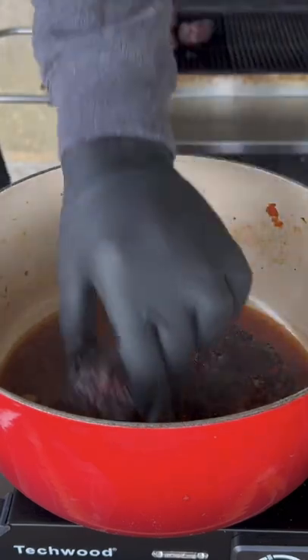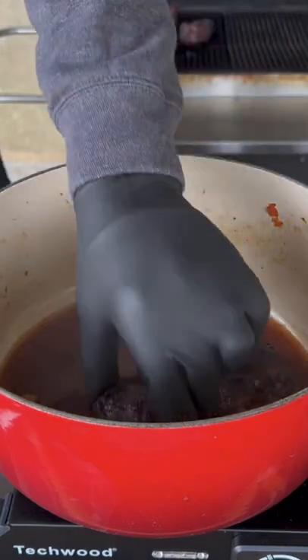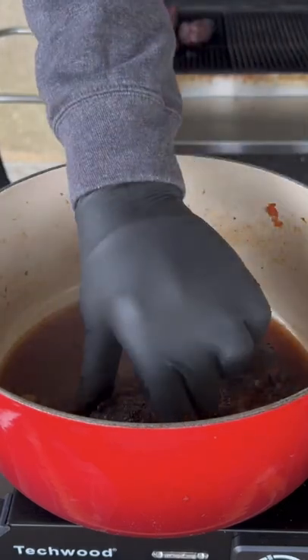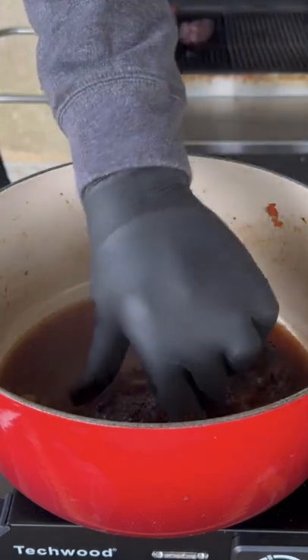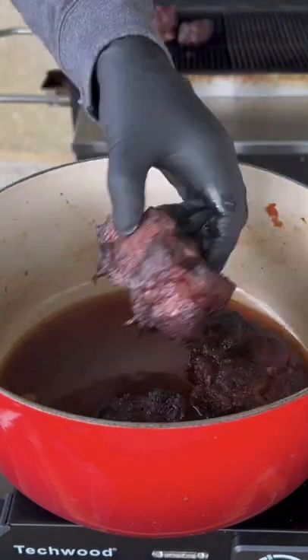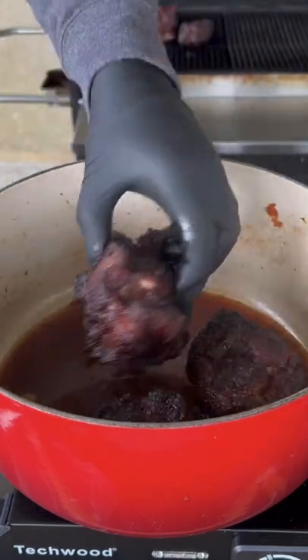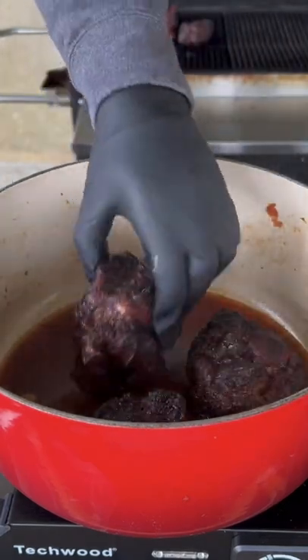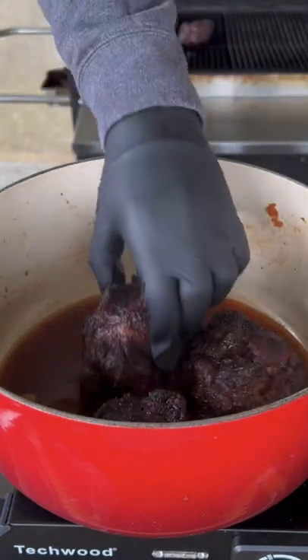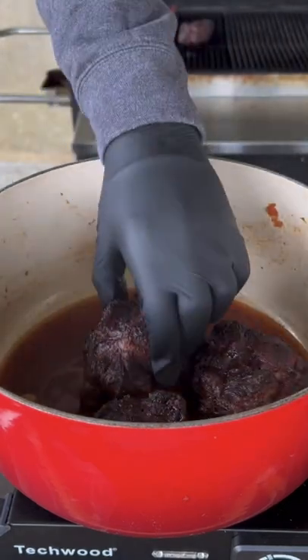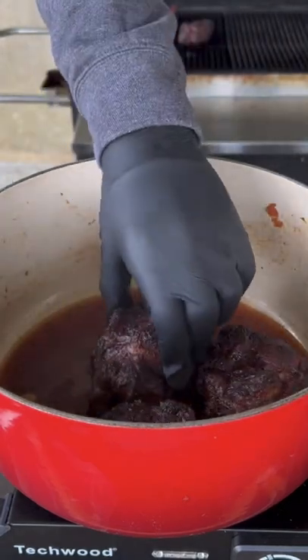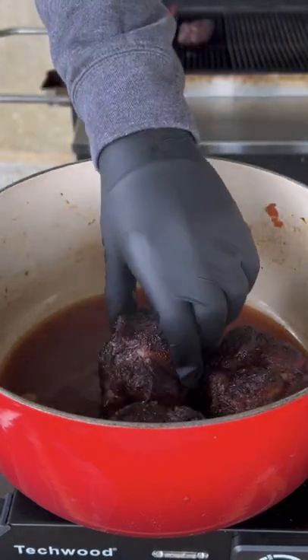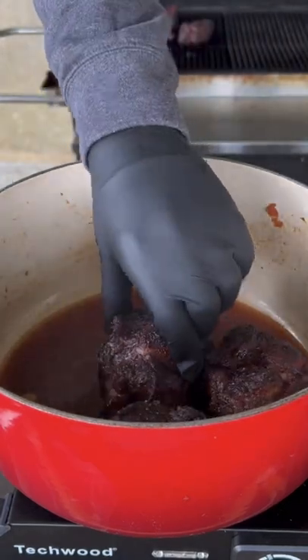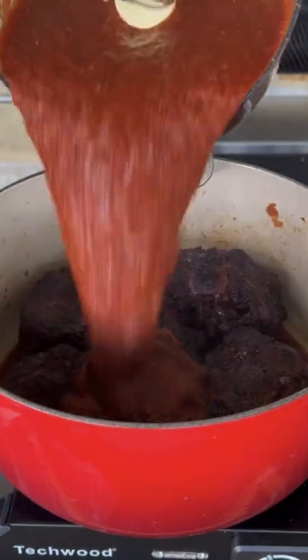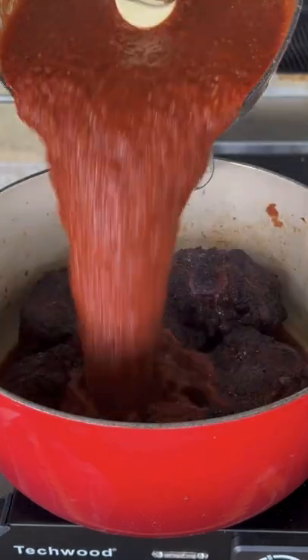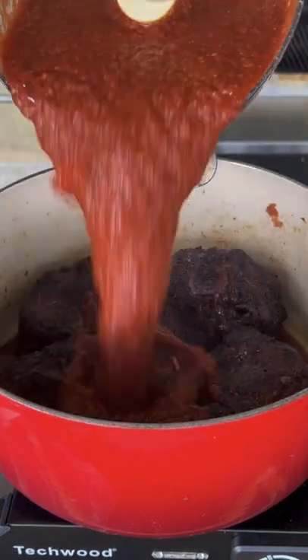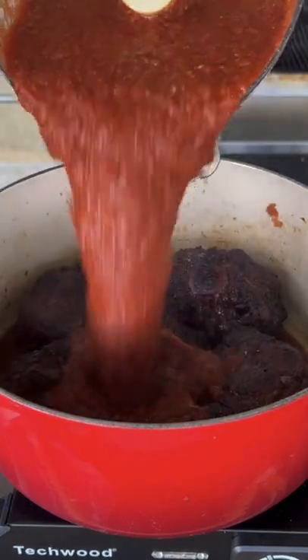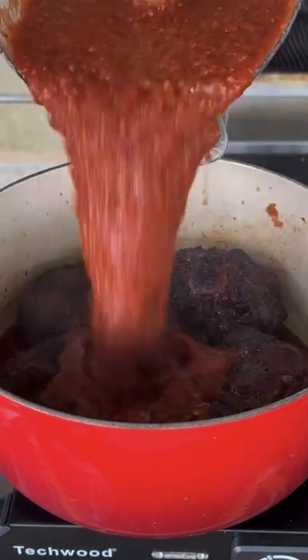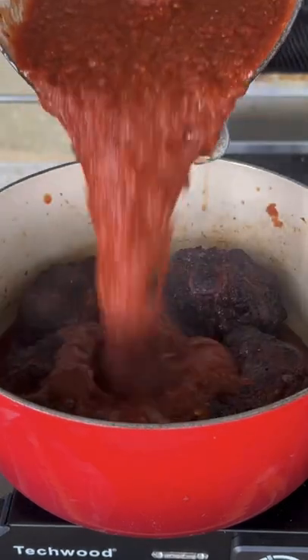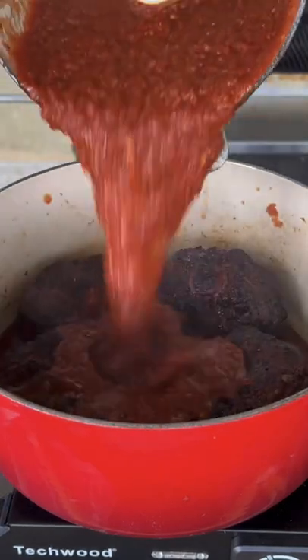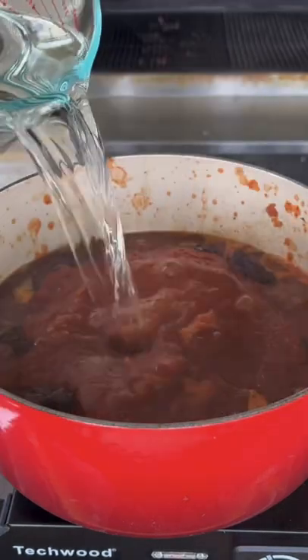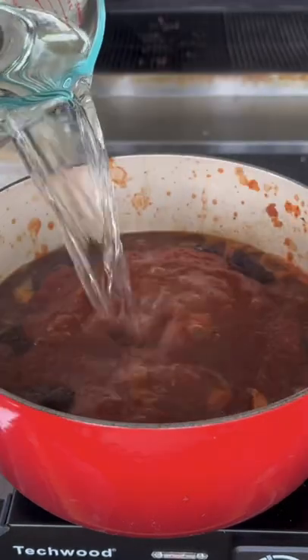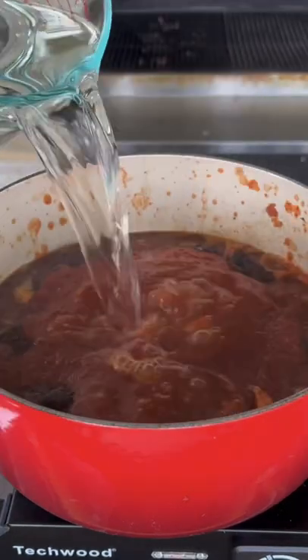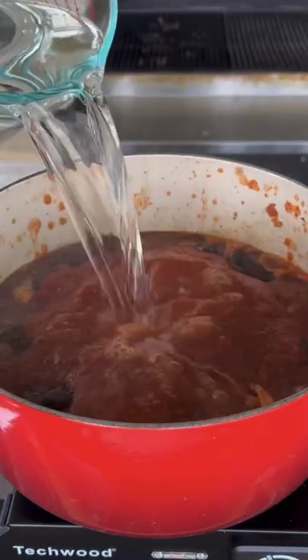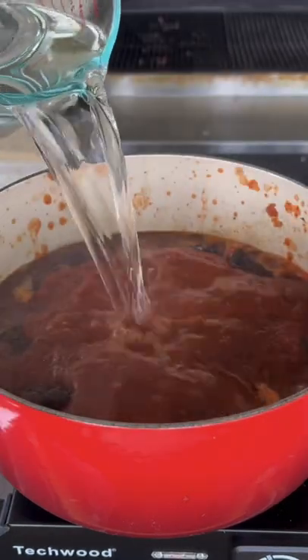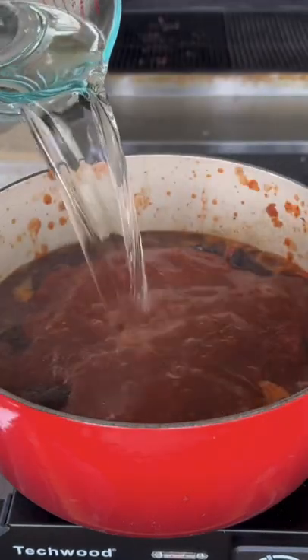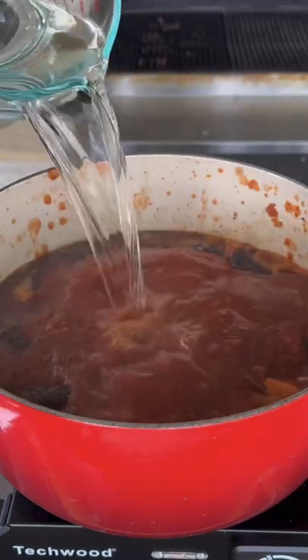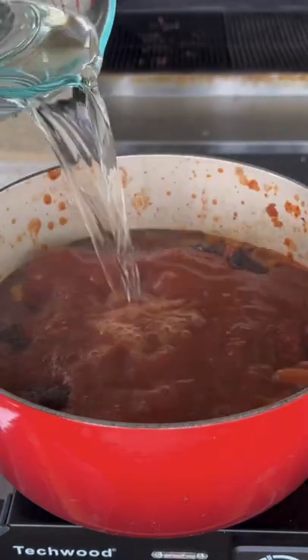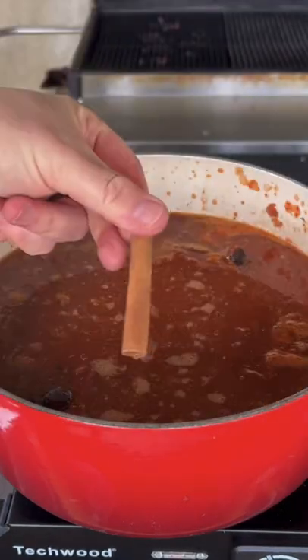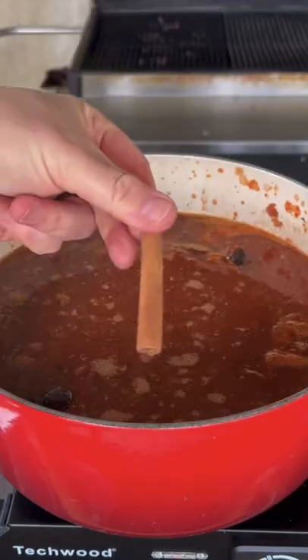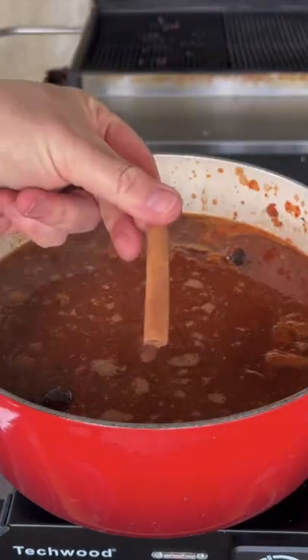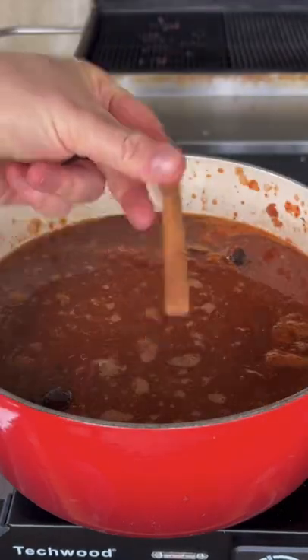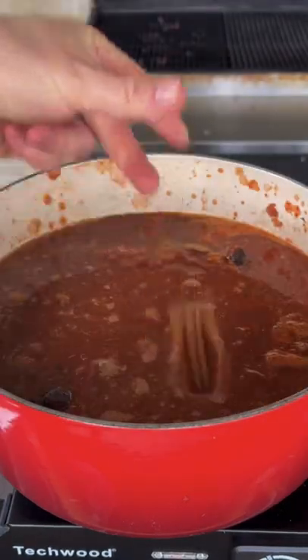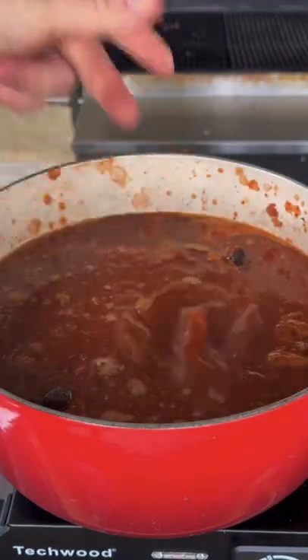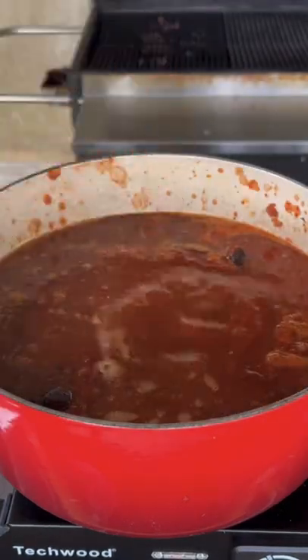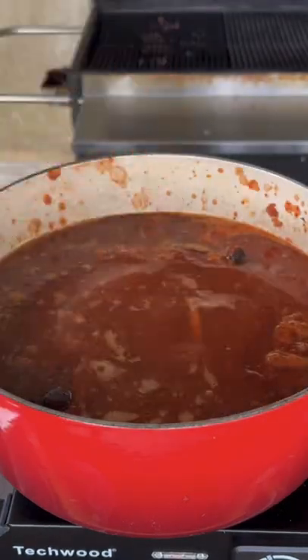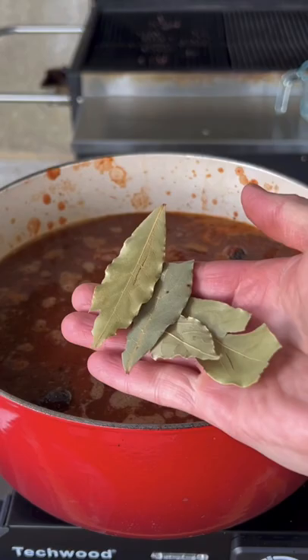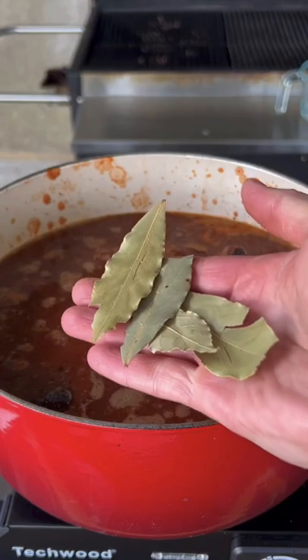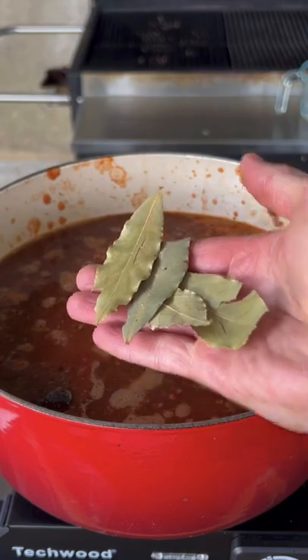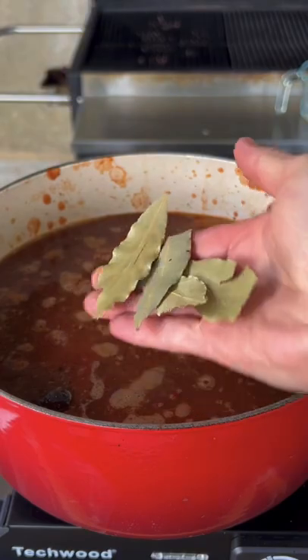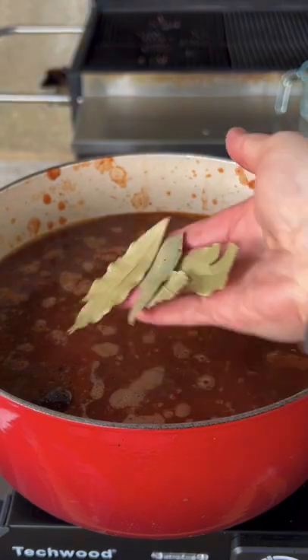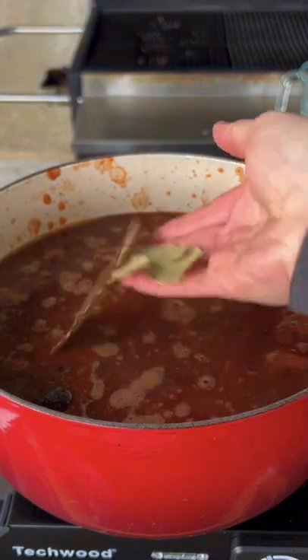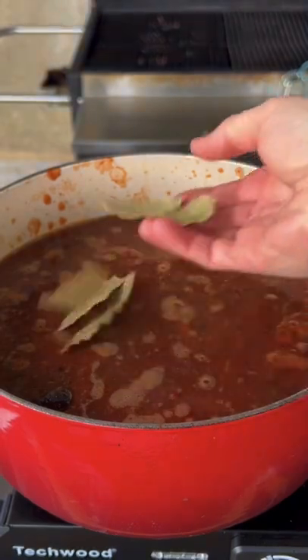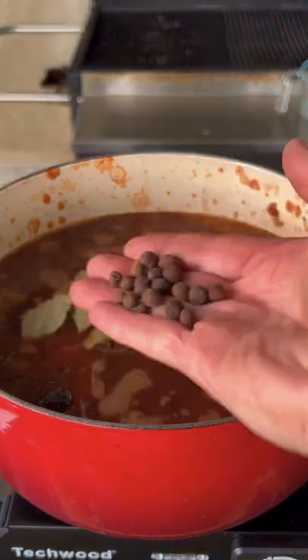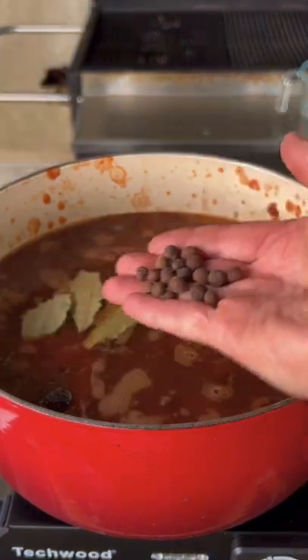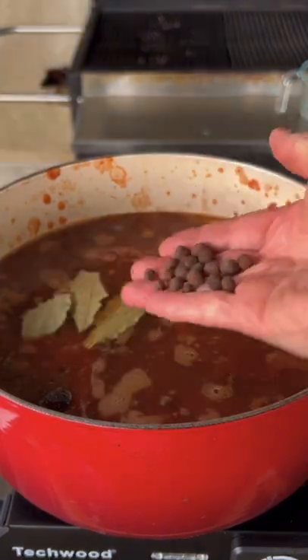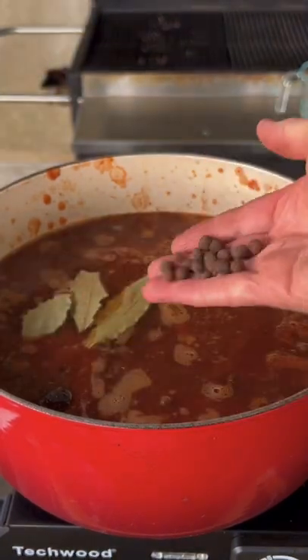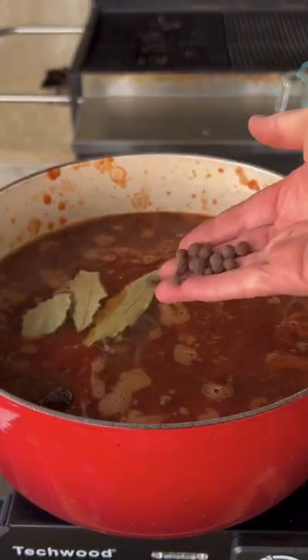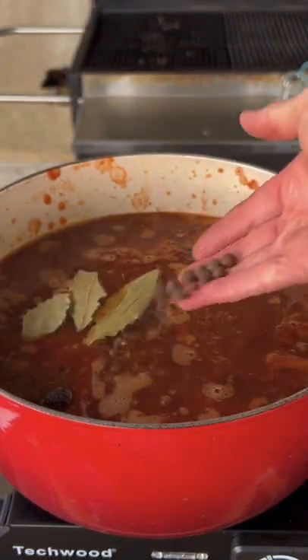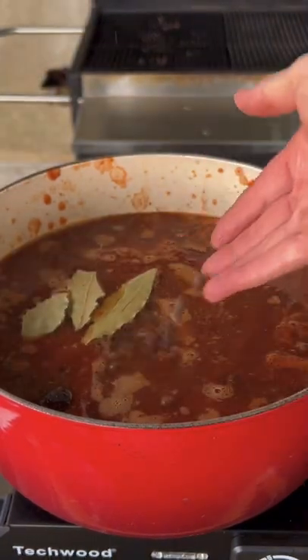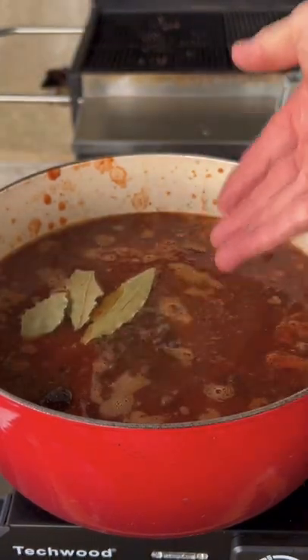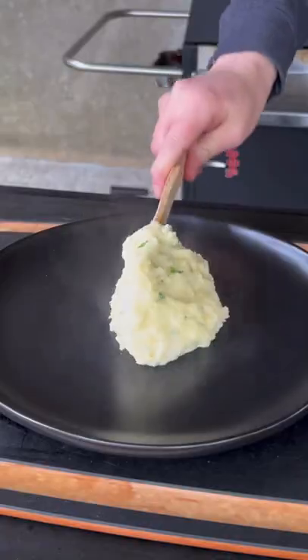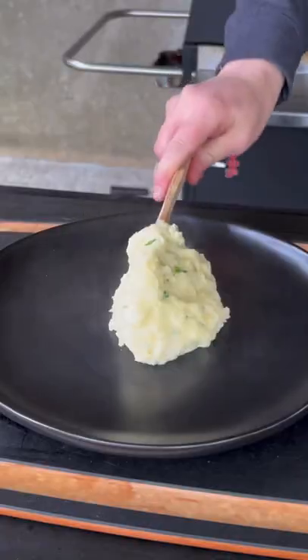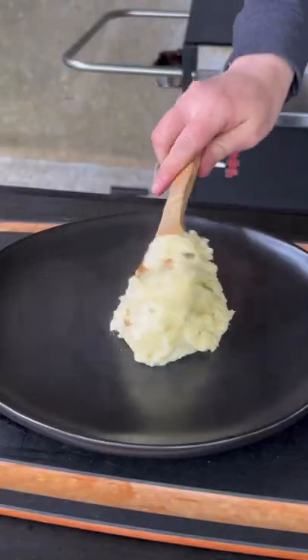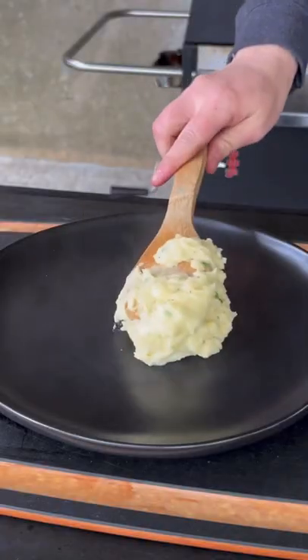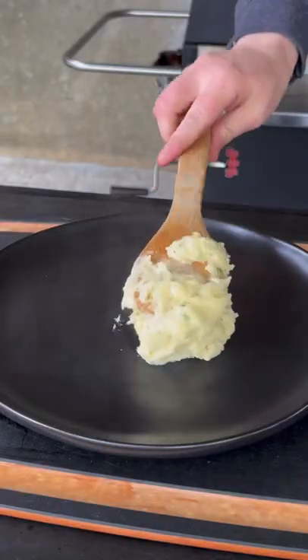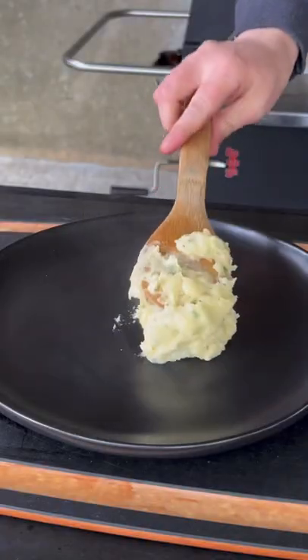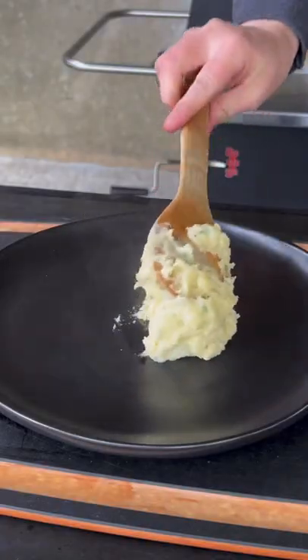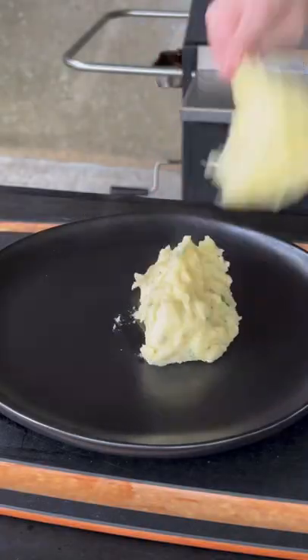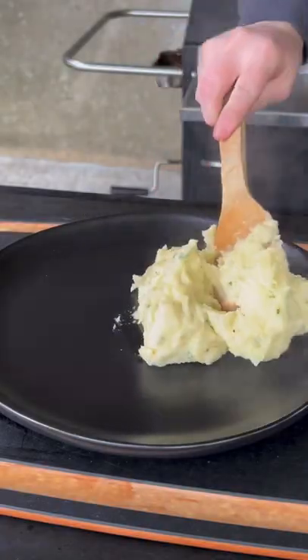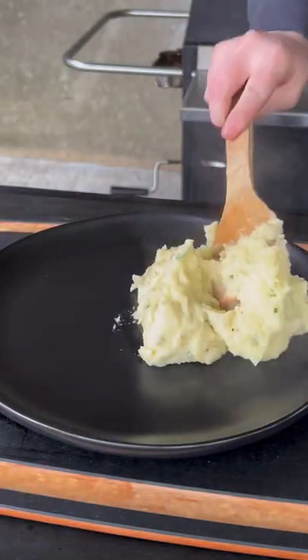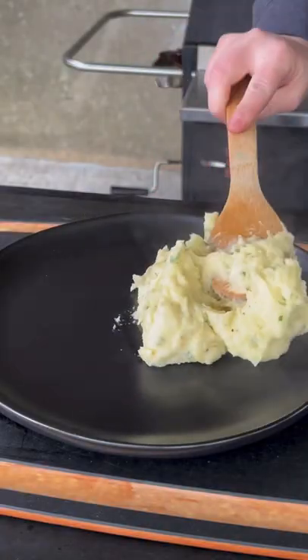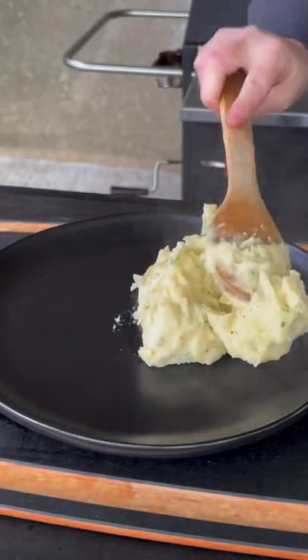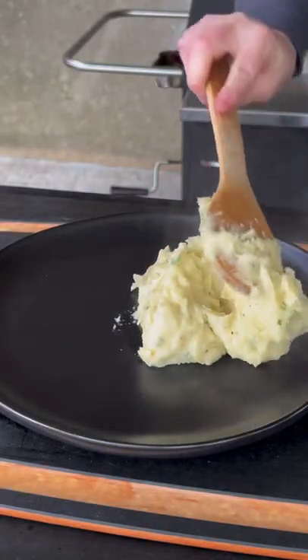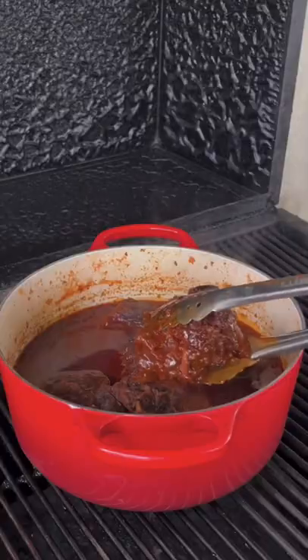Getting our beef oxtail into the crock pot with all that liquid, a cinnamon stick, bay leaves, and allspice berries.